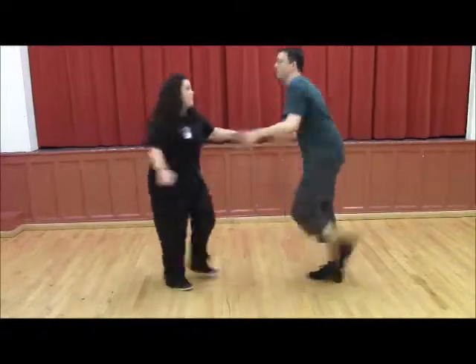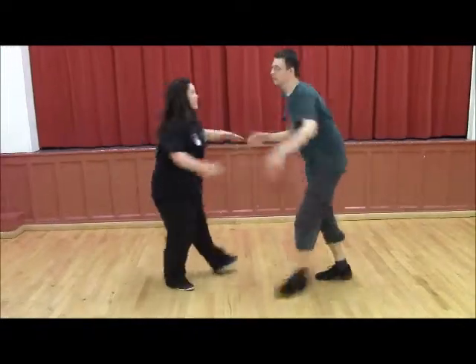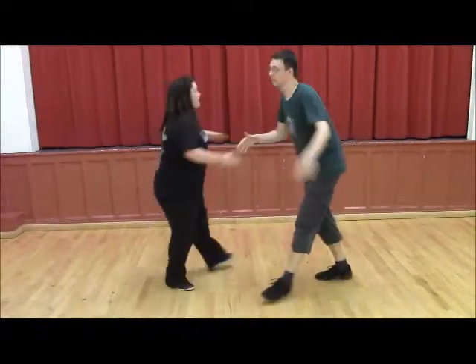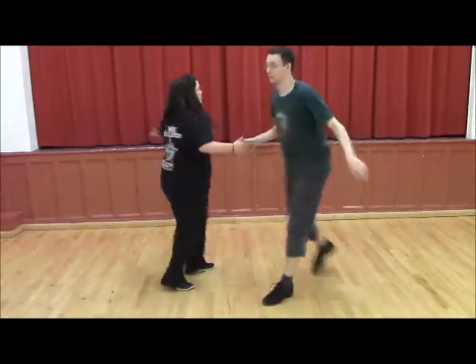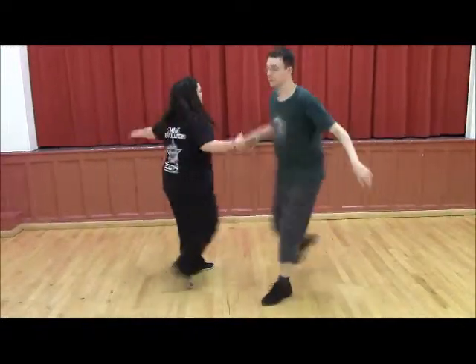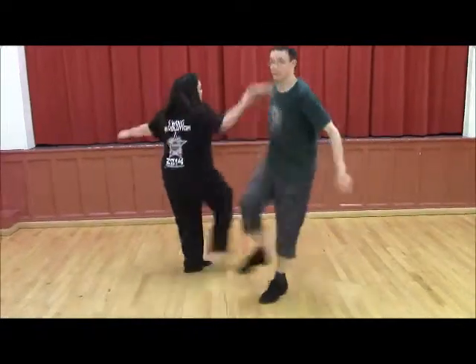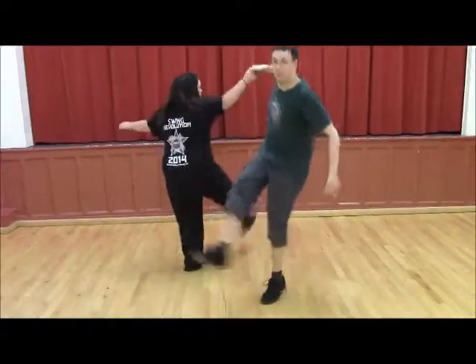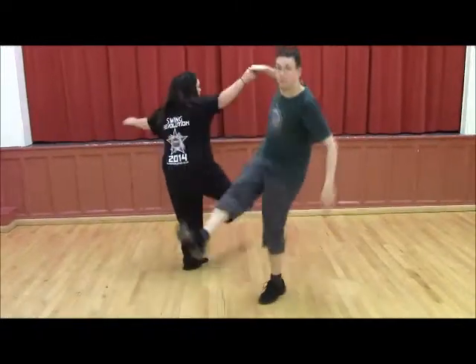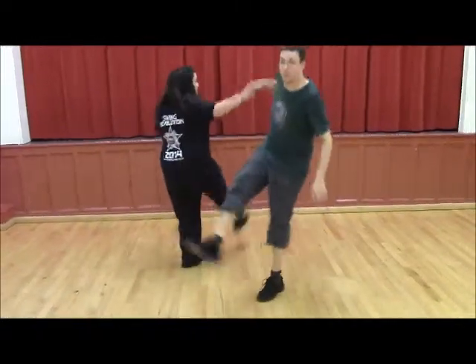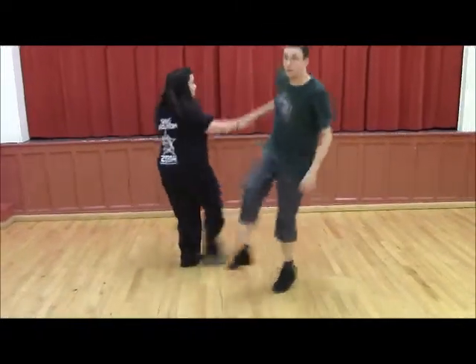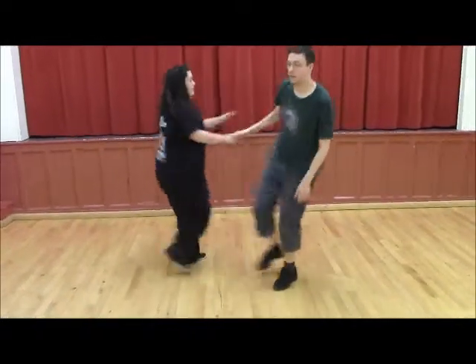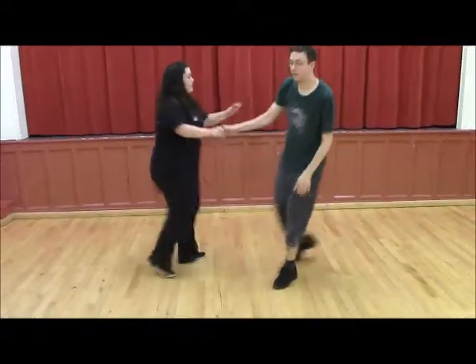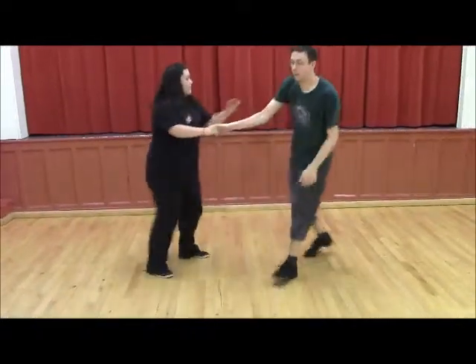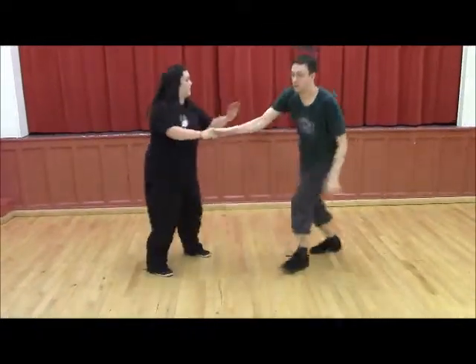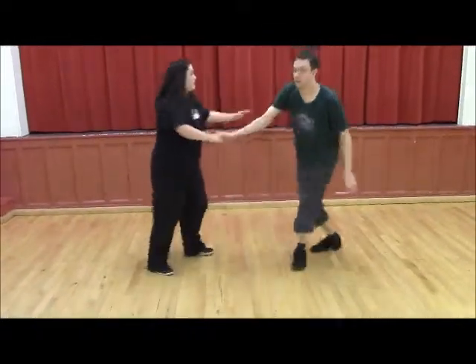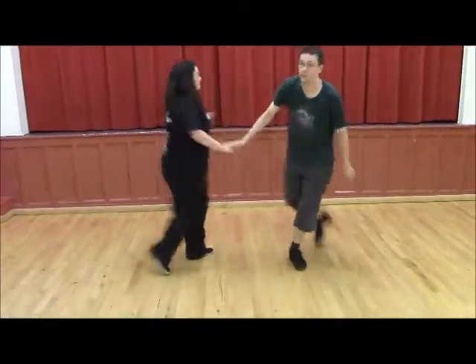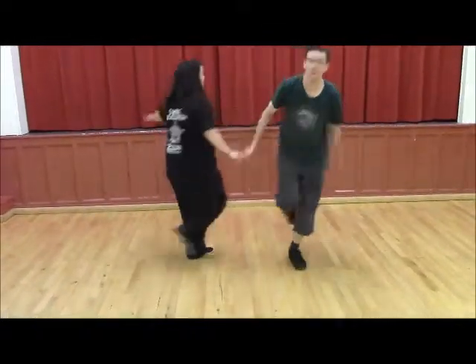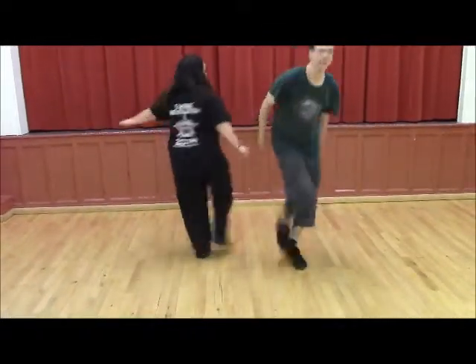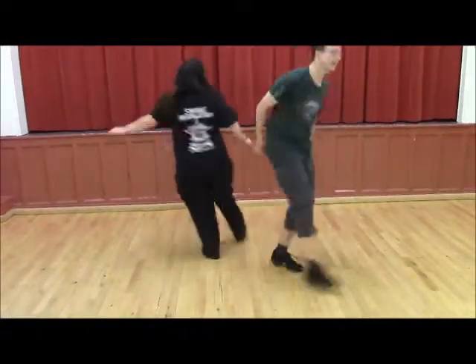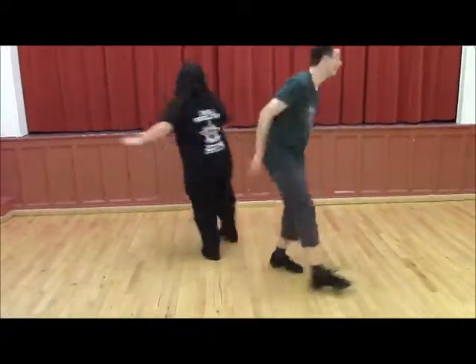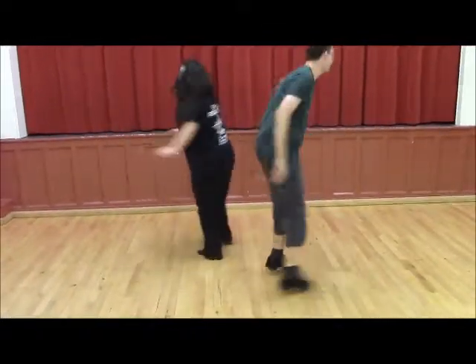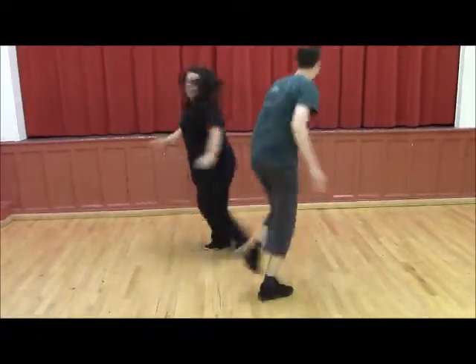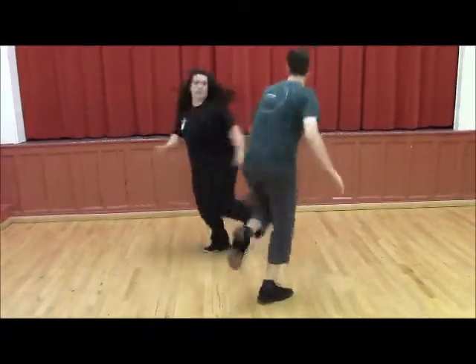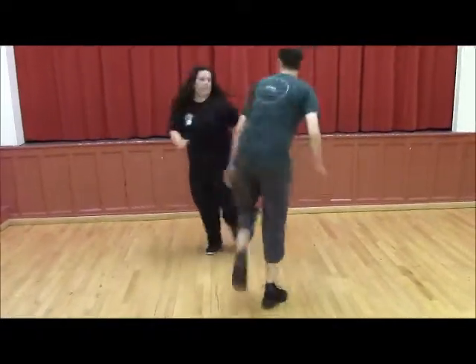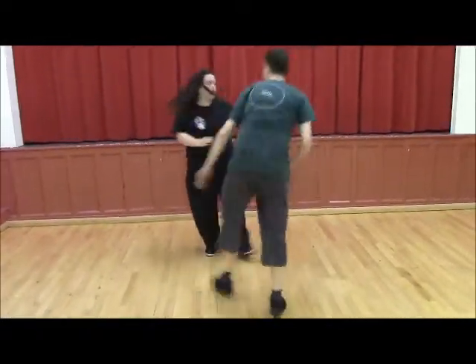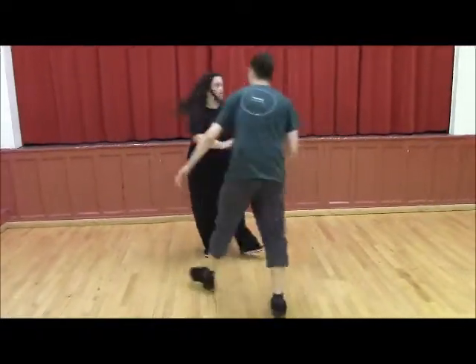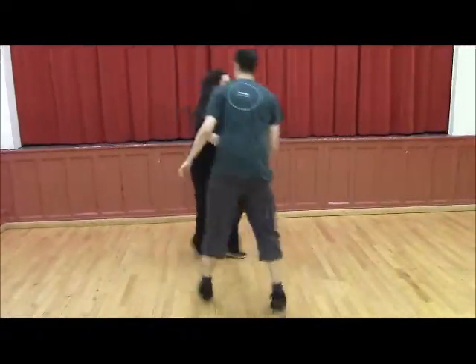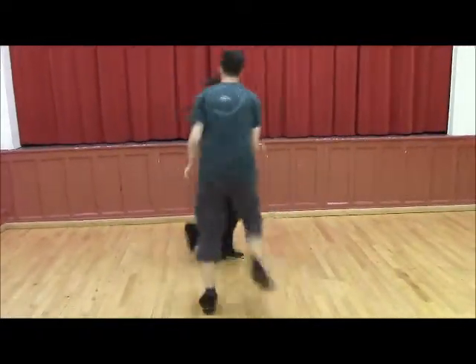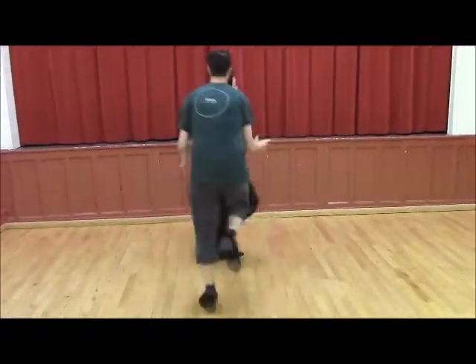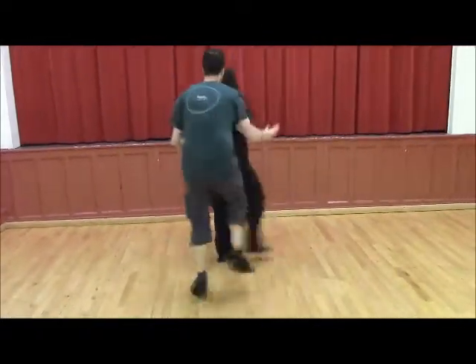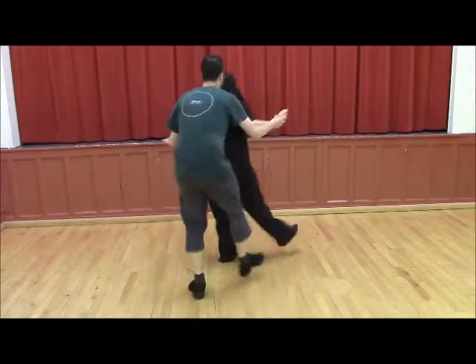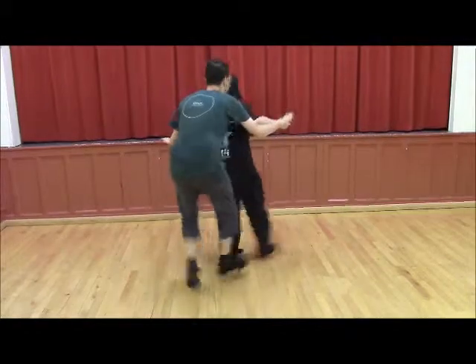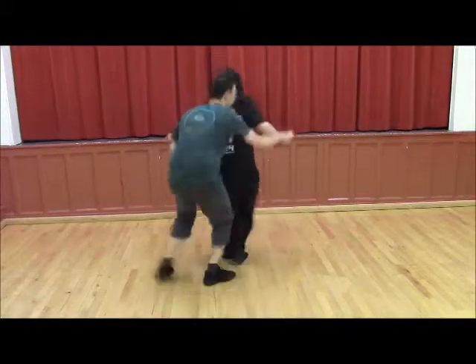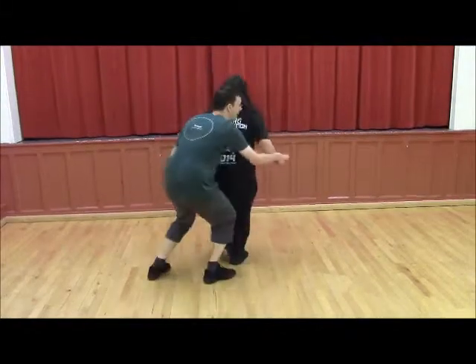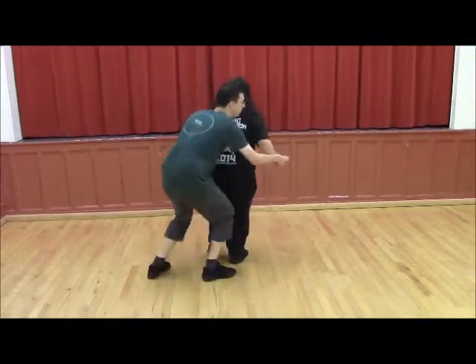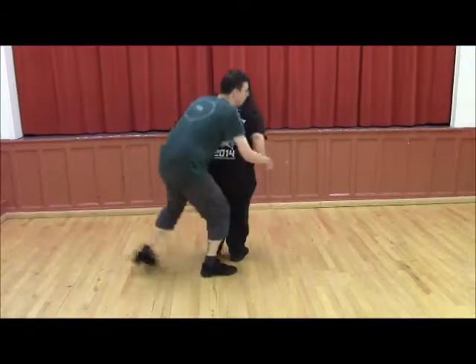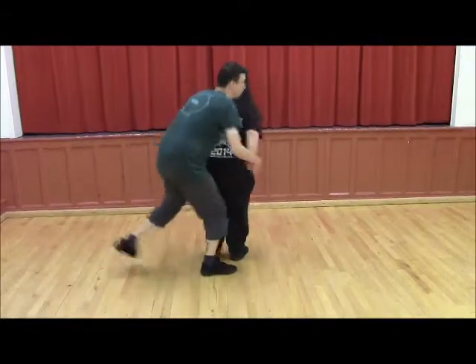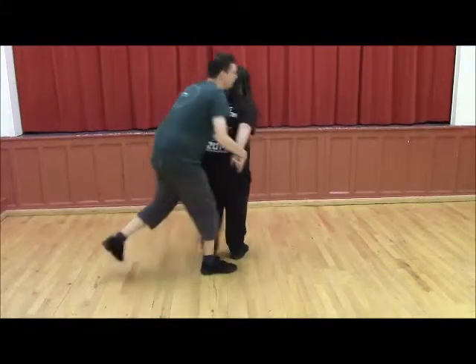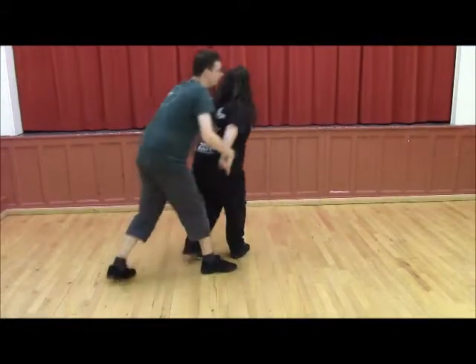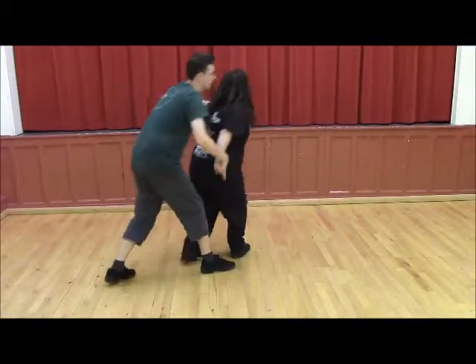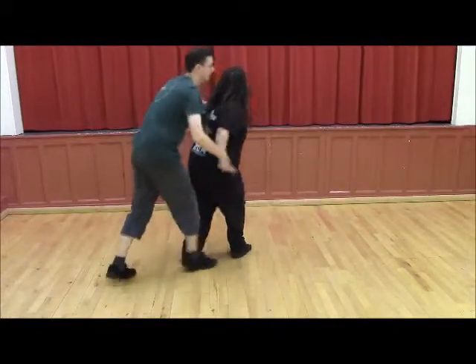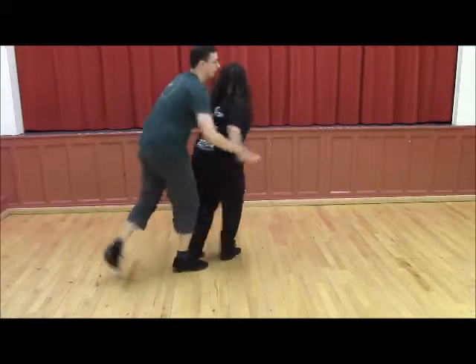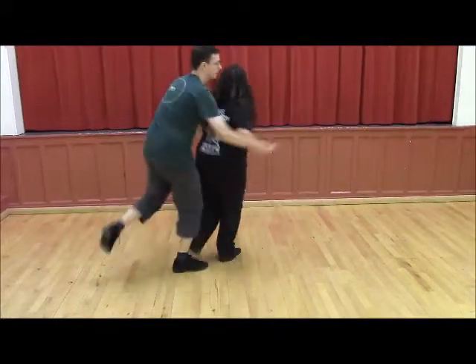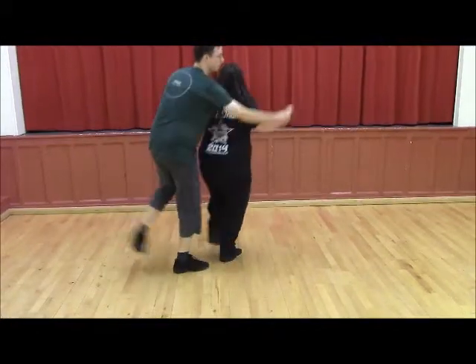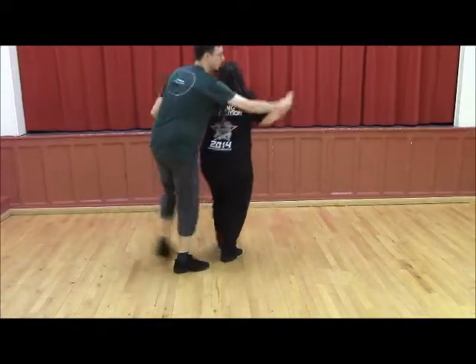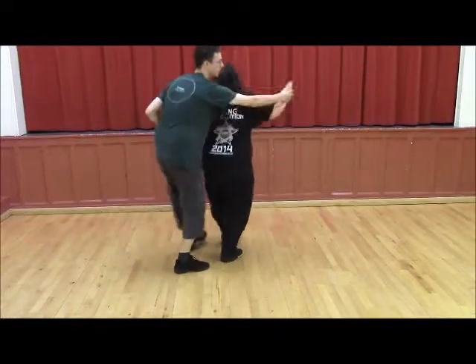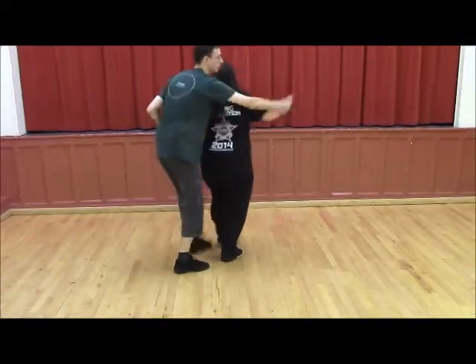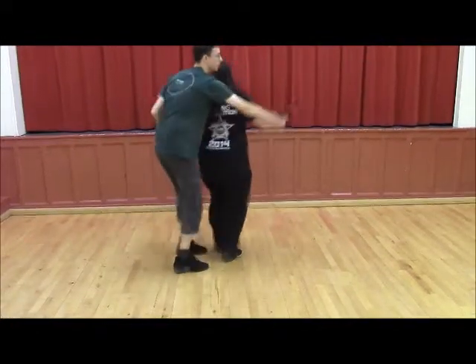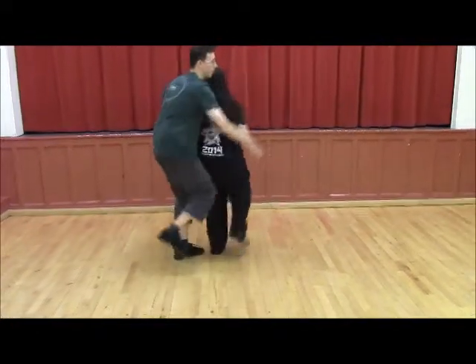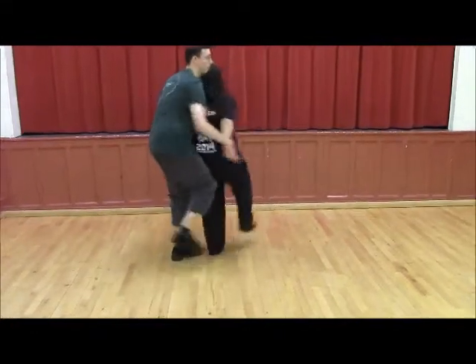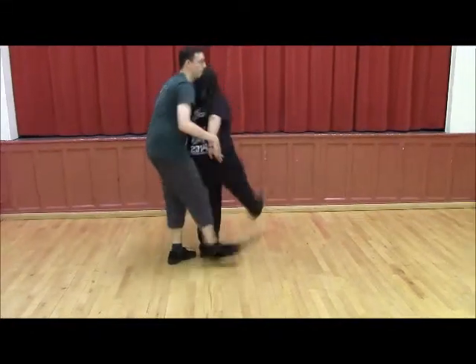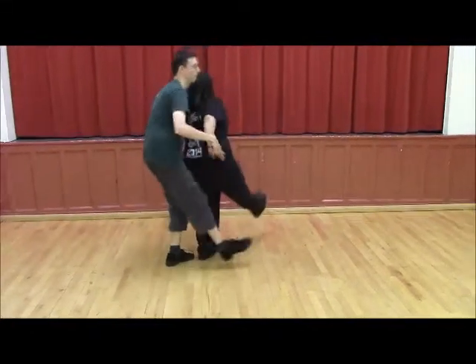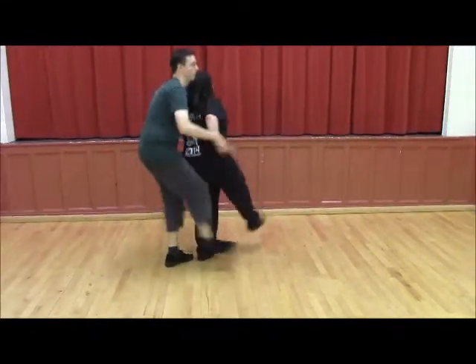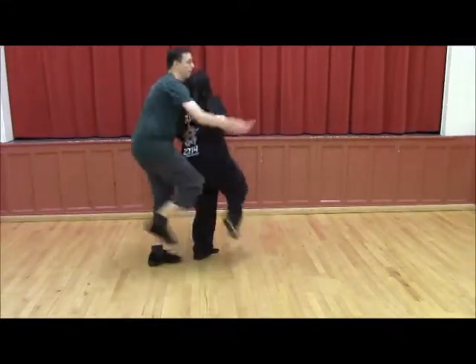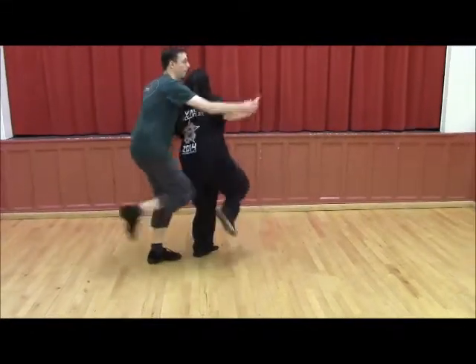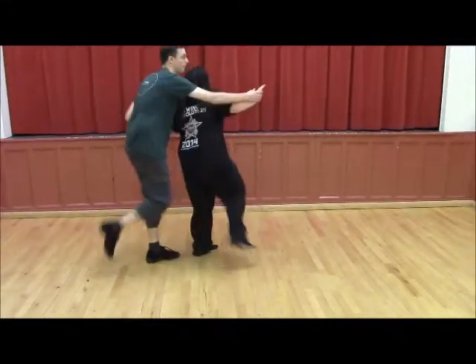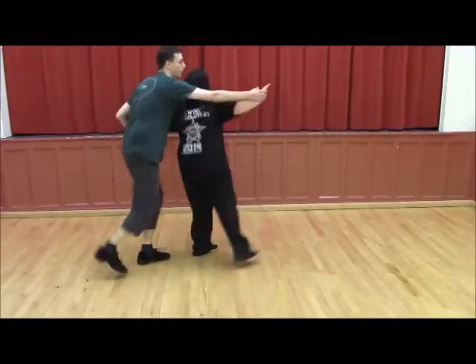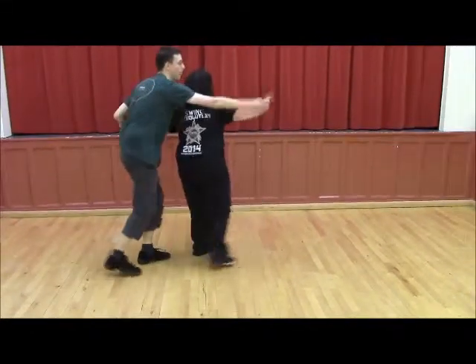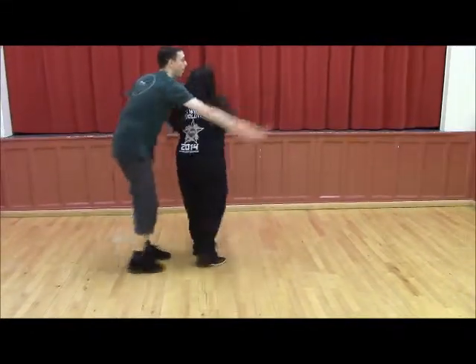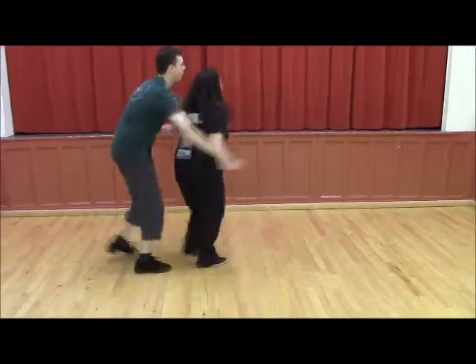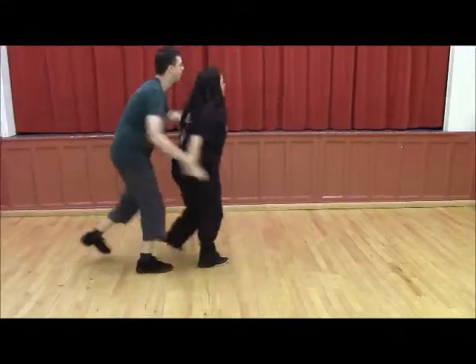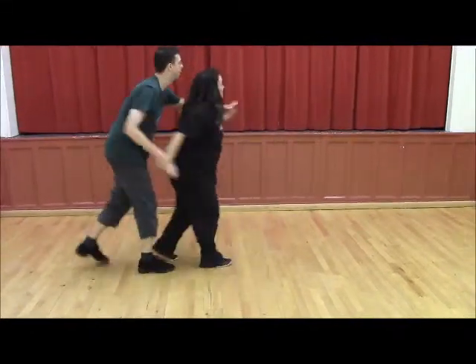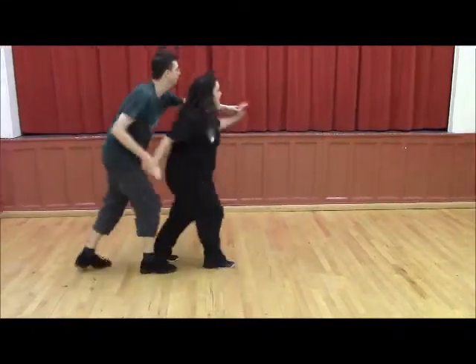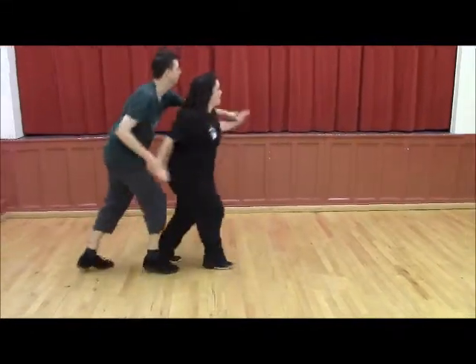We'll do the other one. Kick, down, kick, down, kick, down, hand-to-hand.